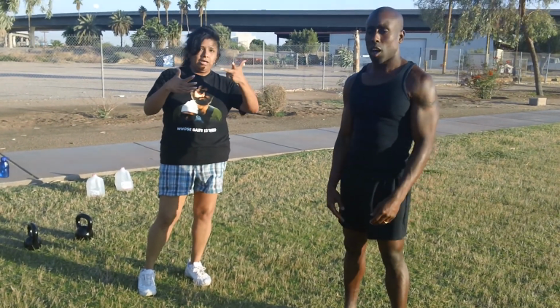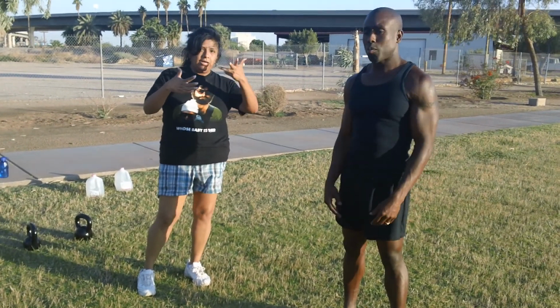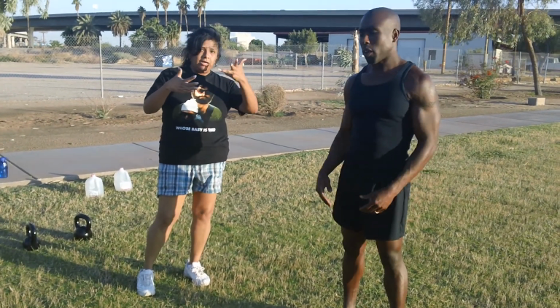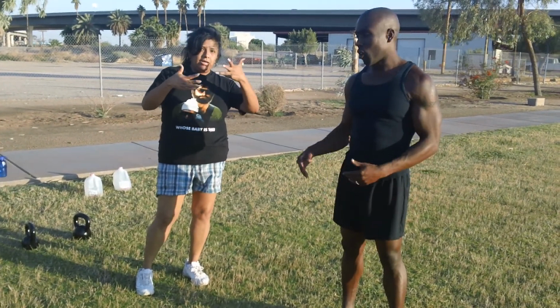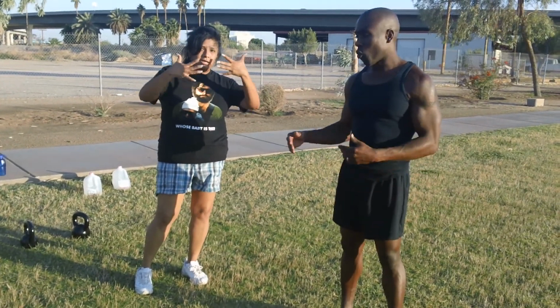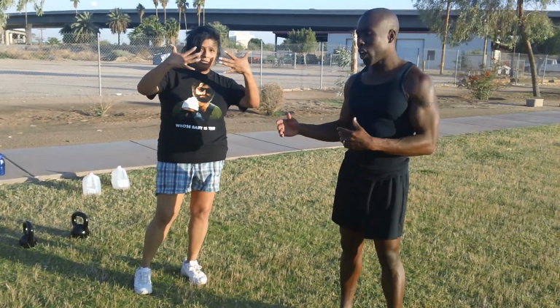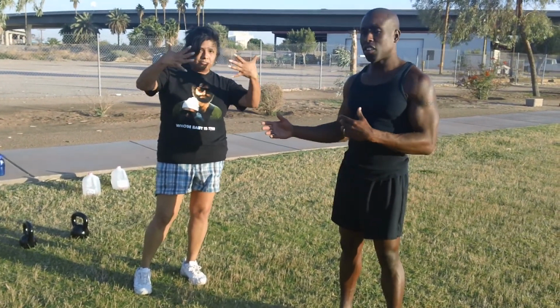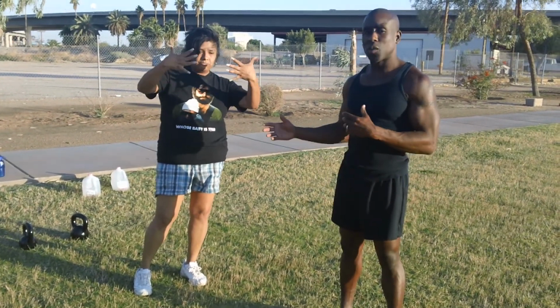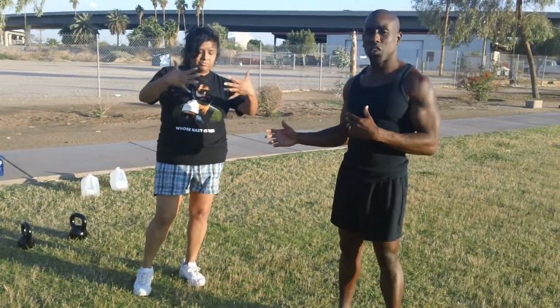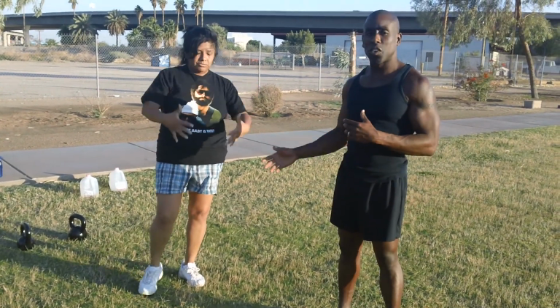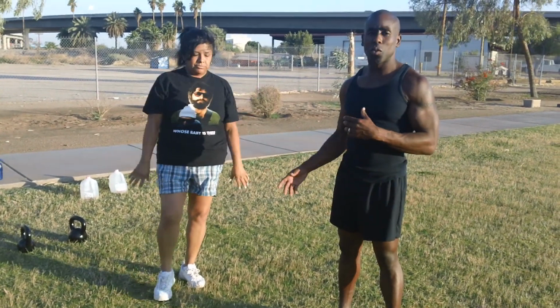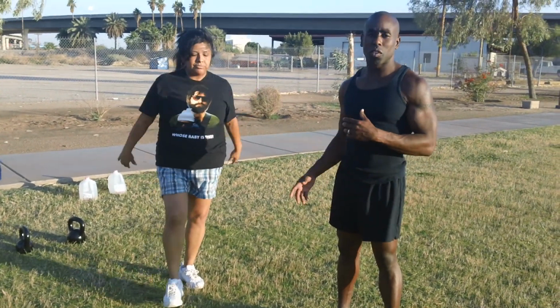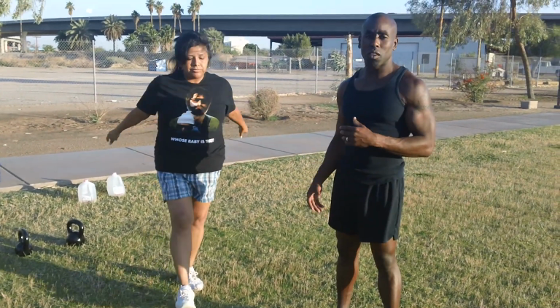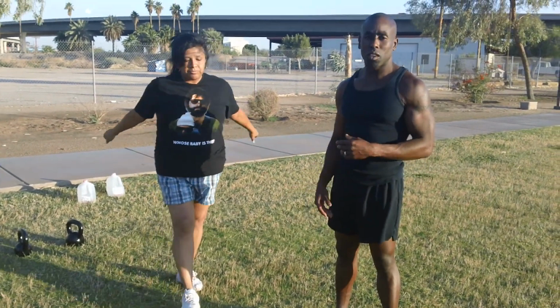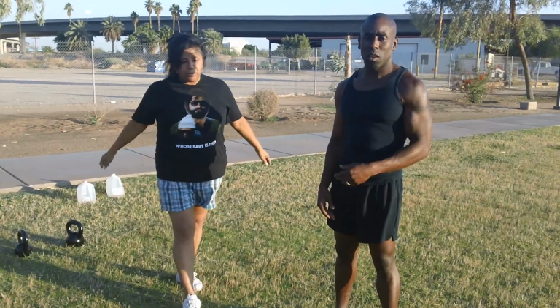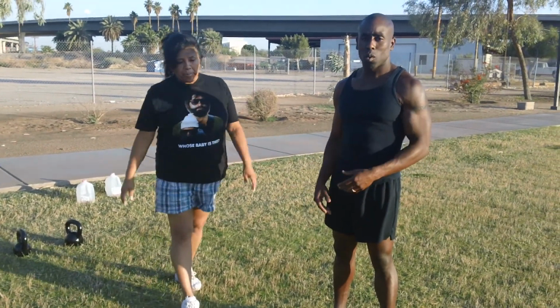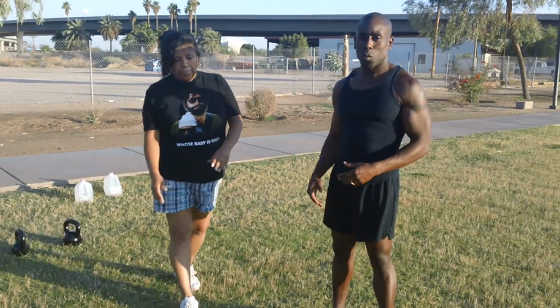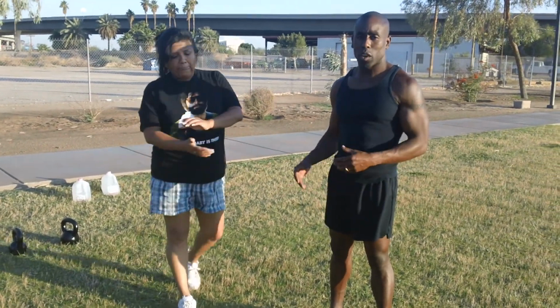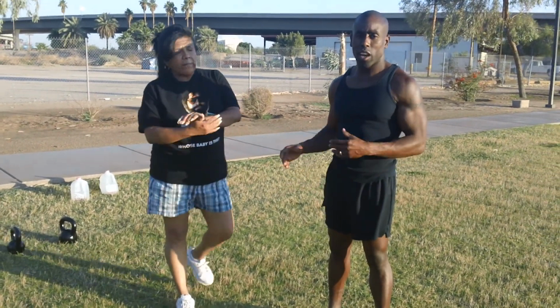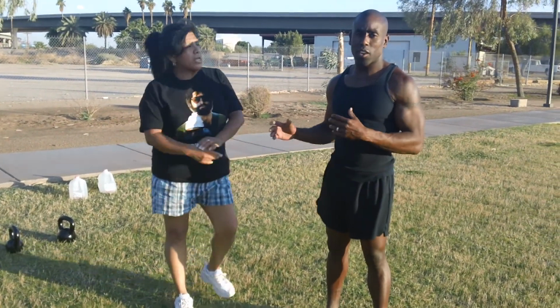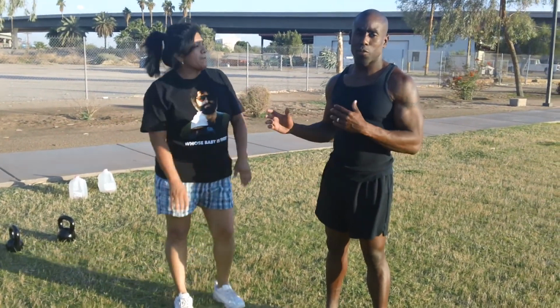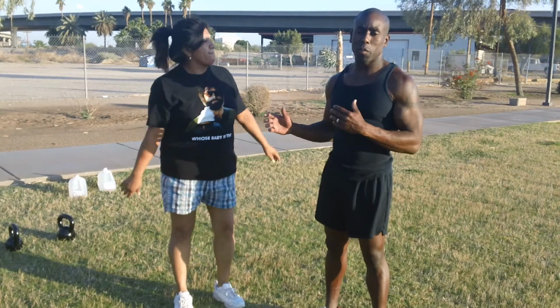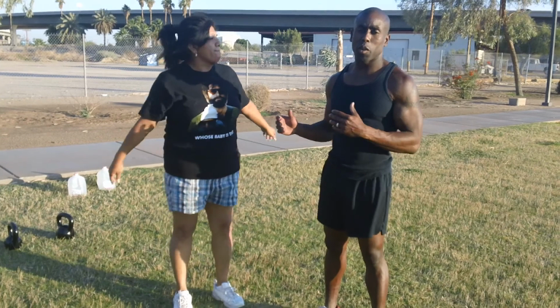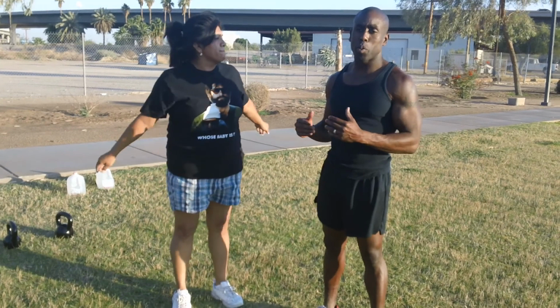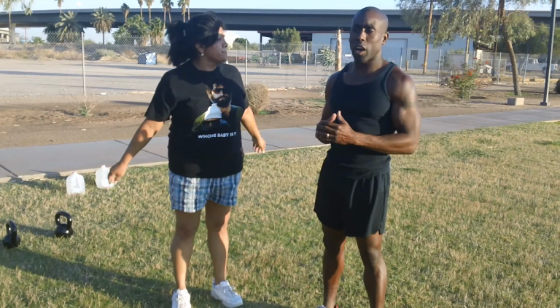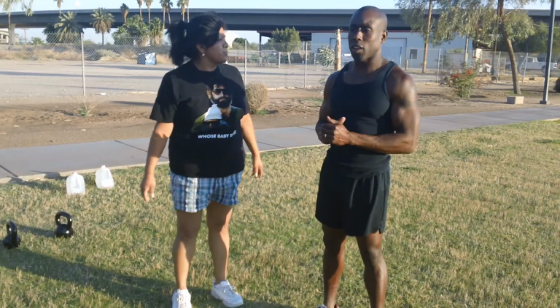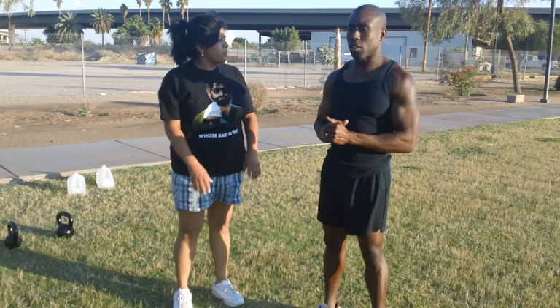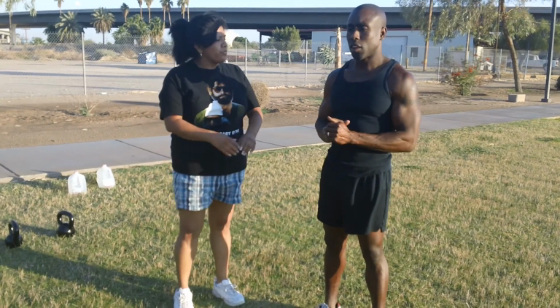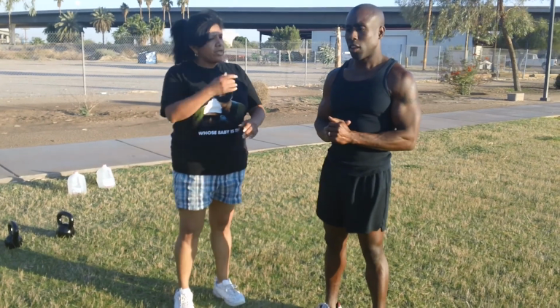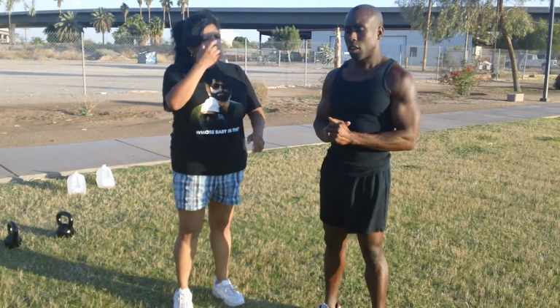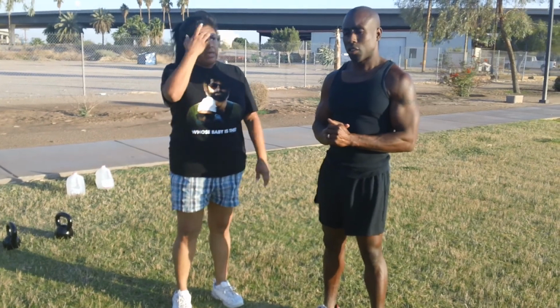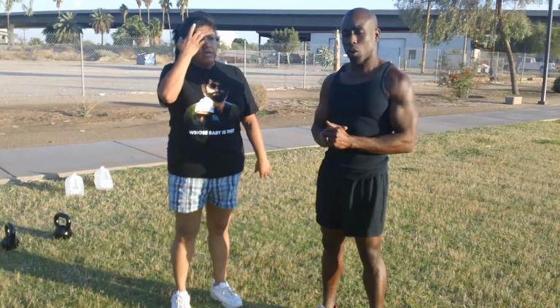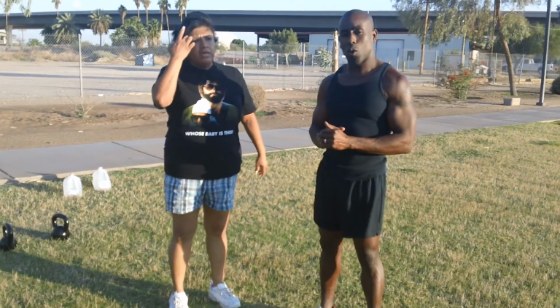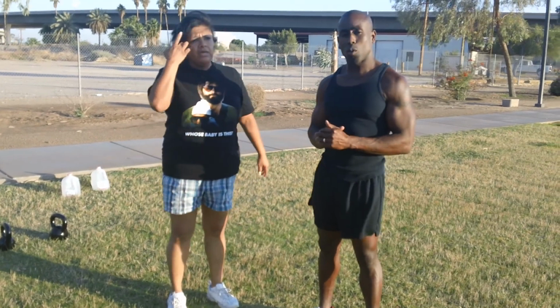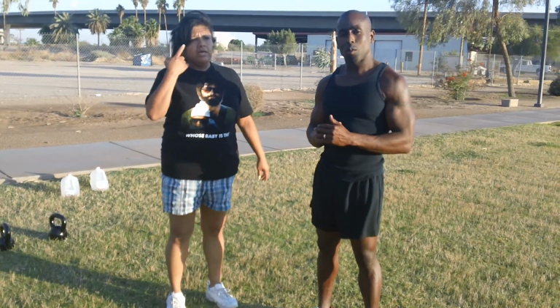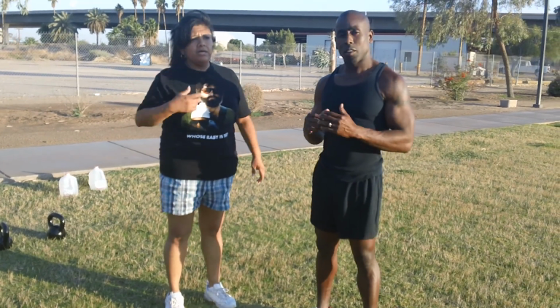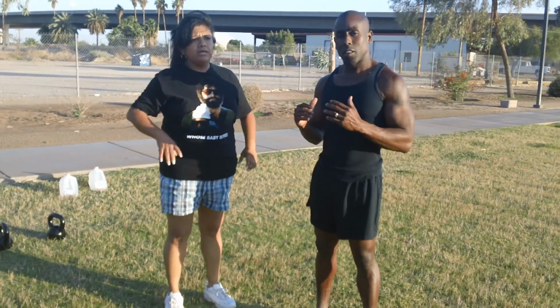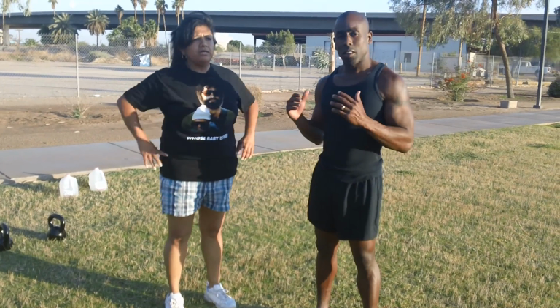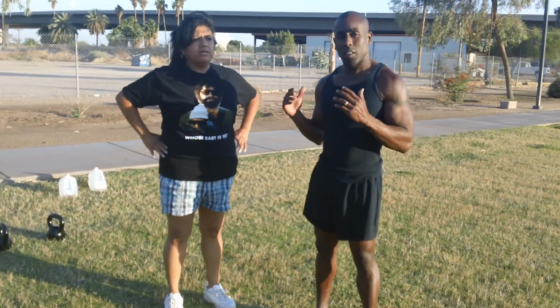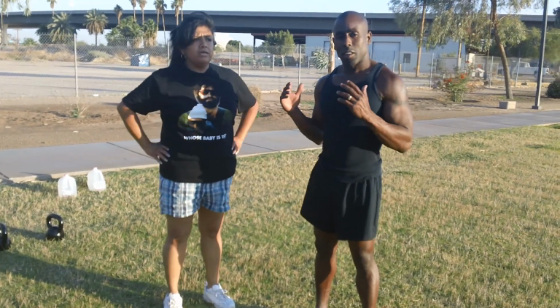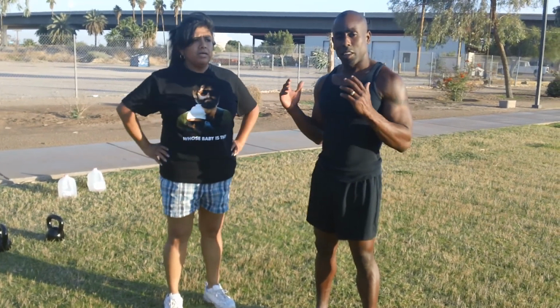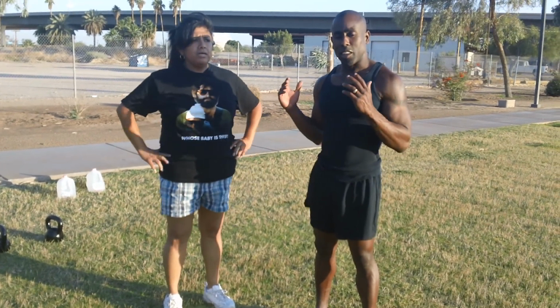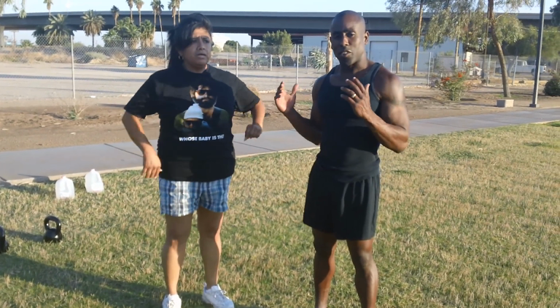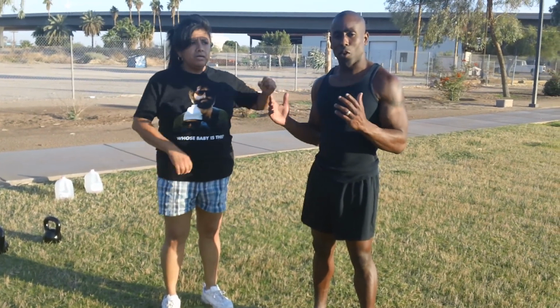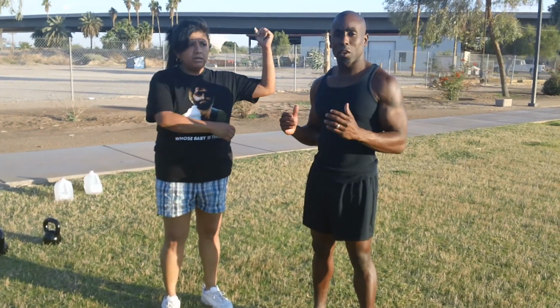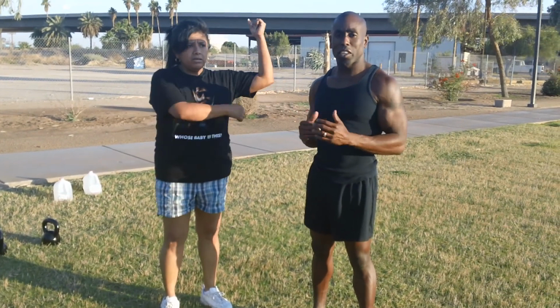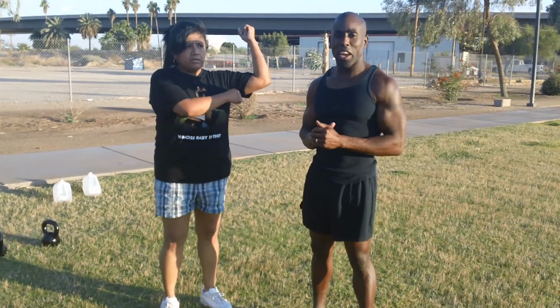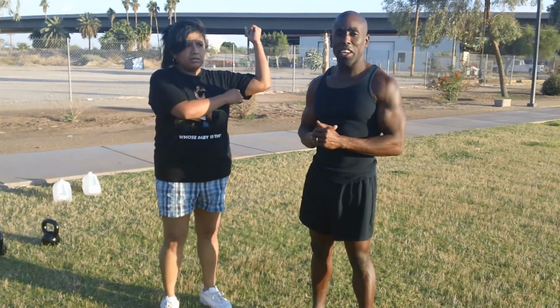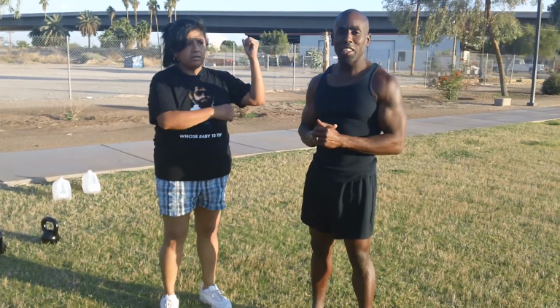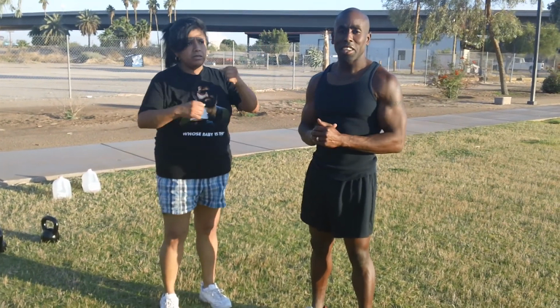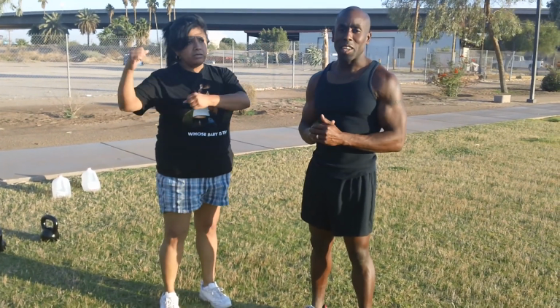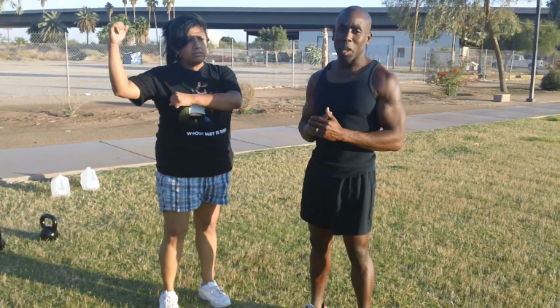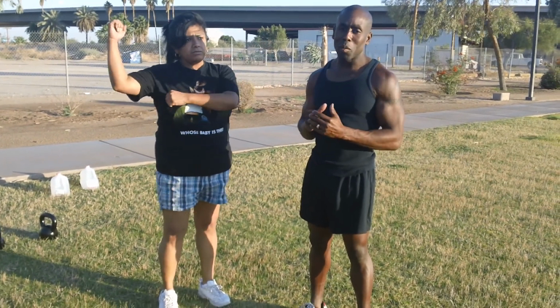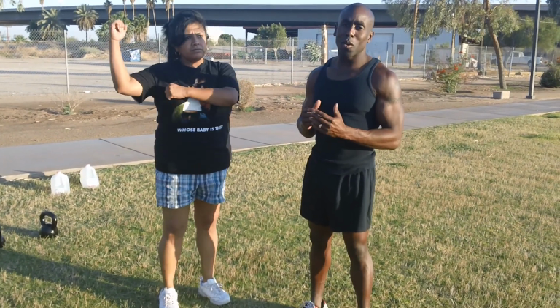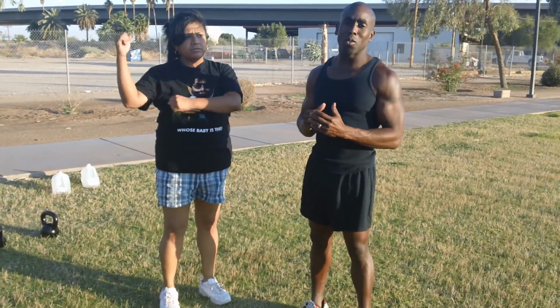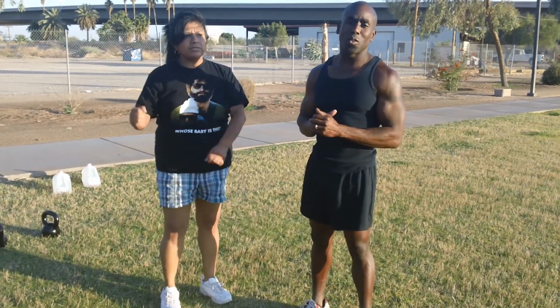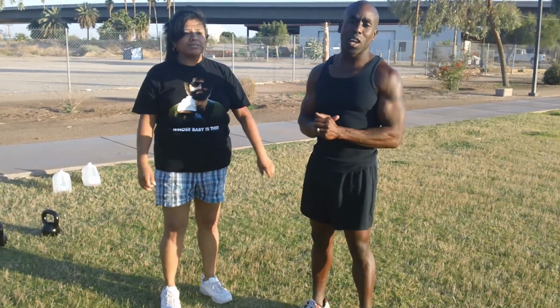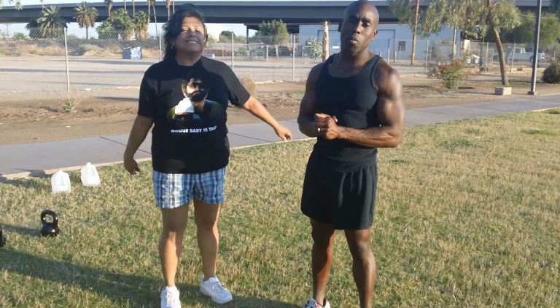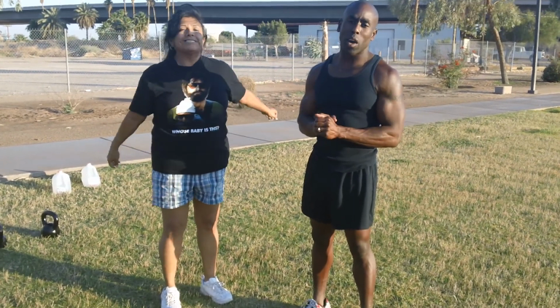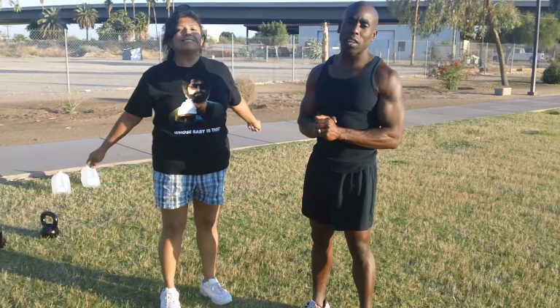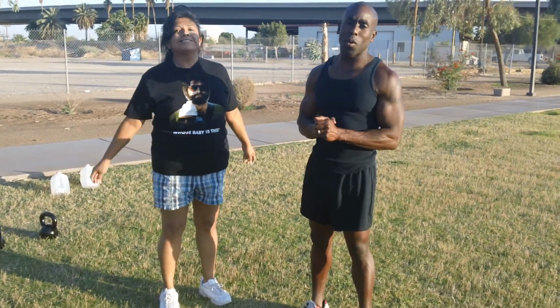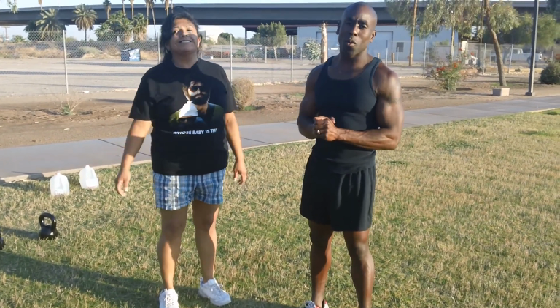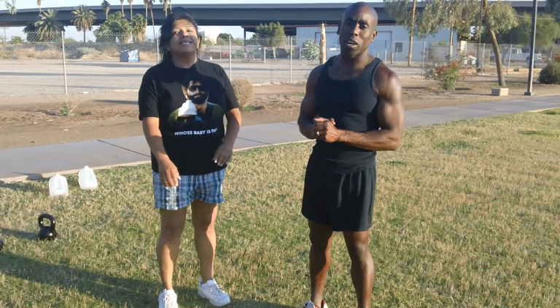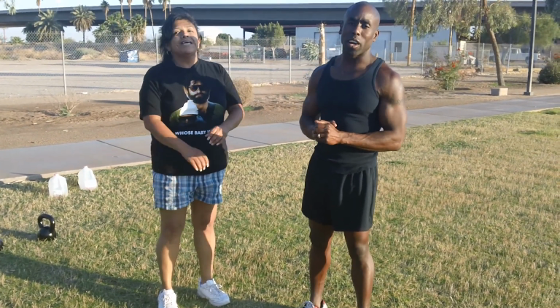And the weight she was using, that is 50 pounds. So enjoy the day, and let me know what you think about that workout.